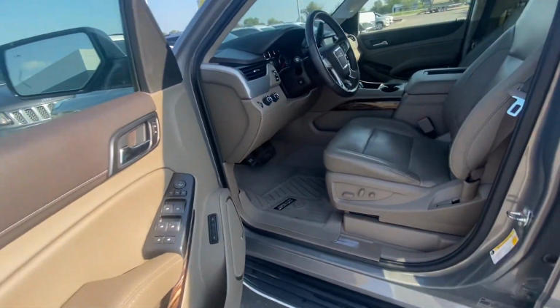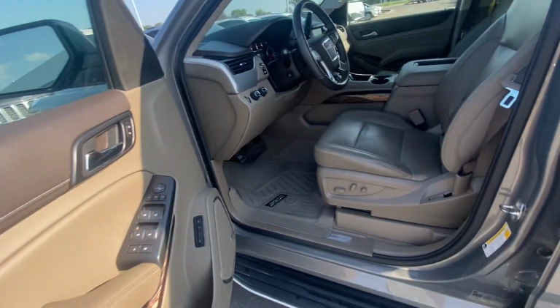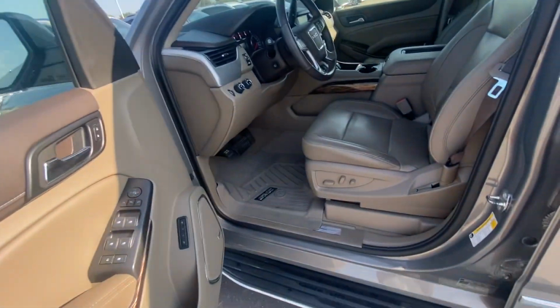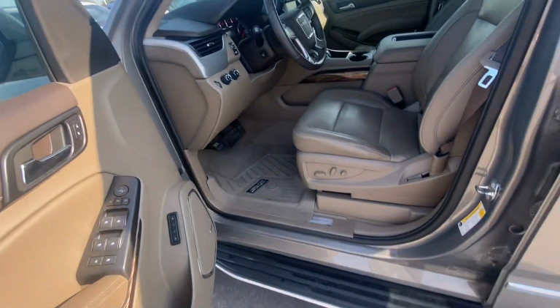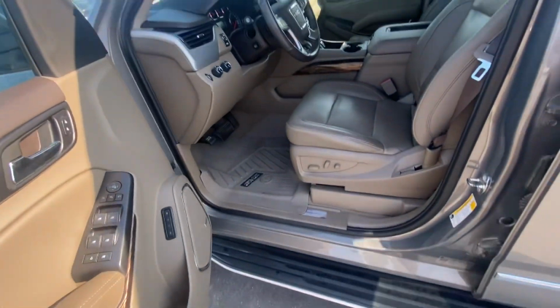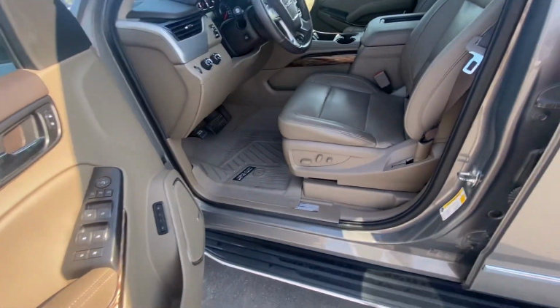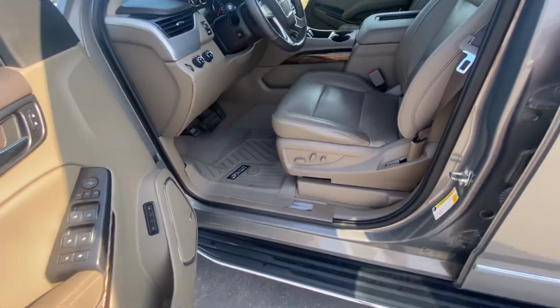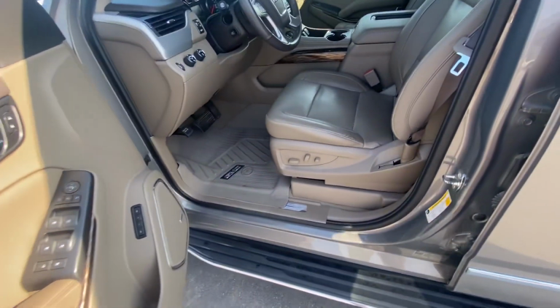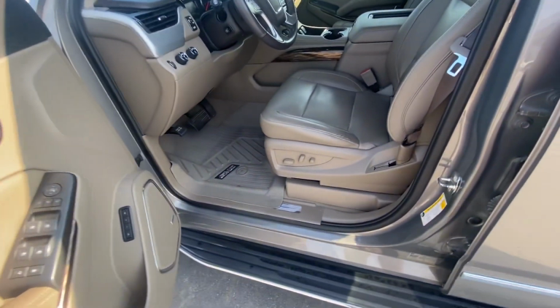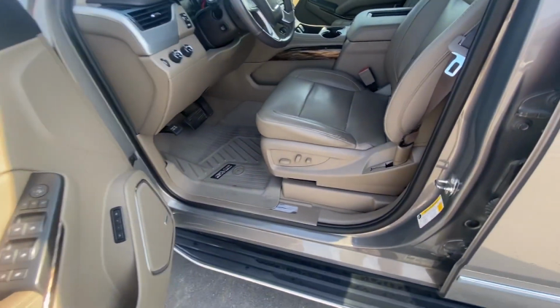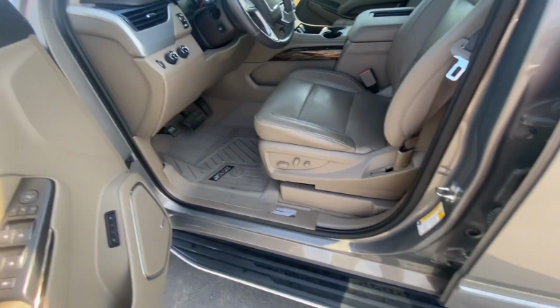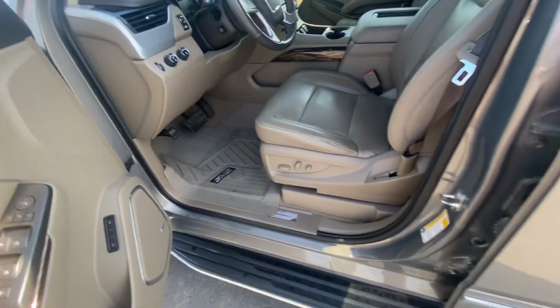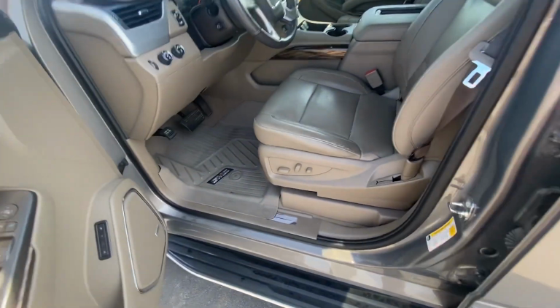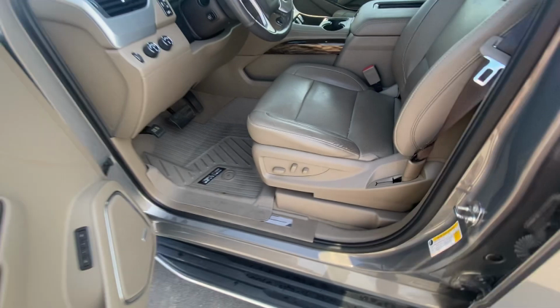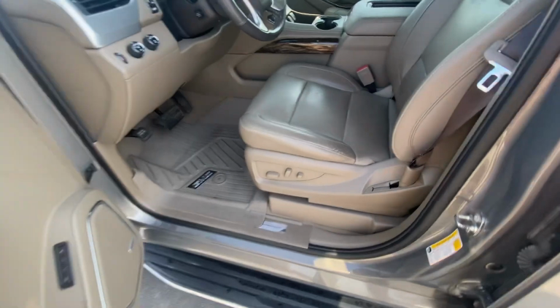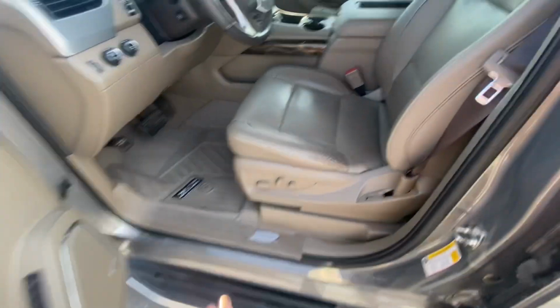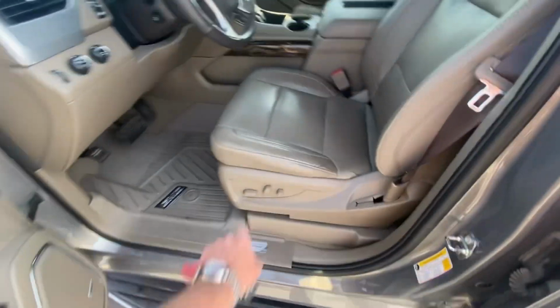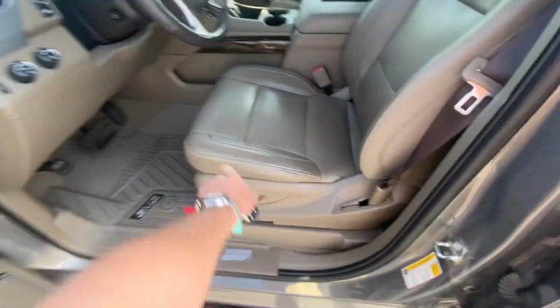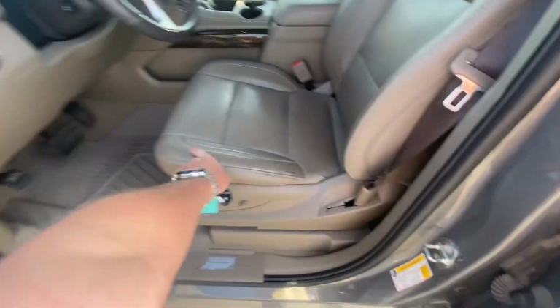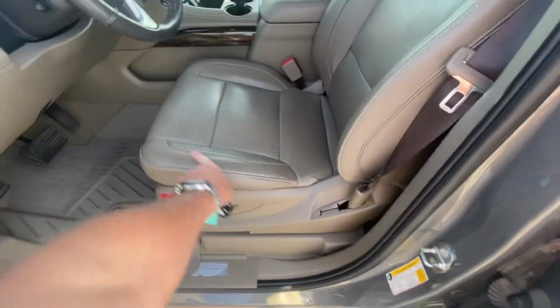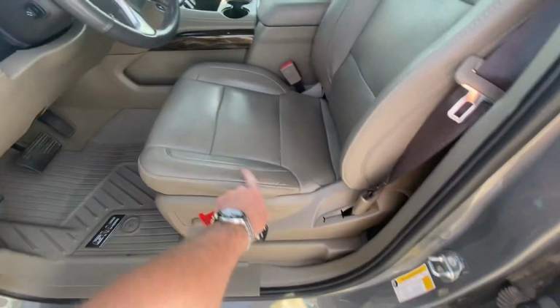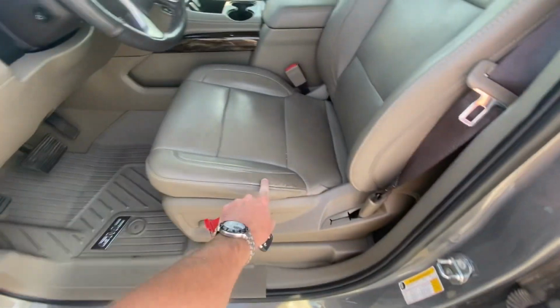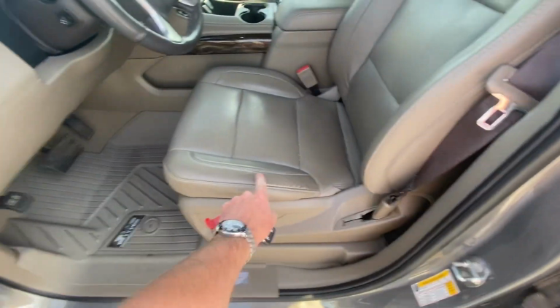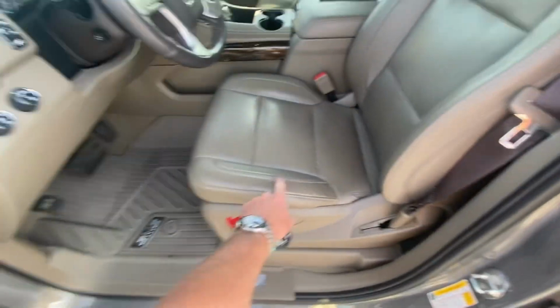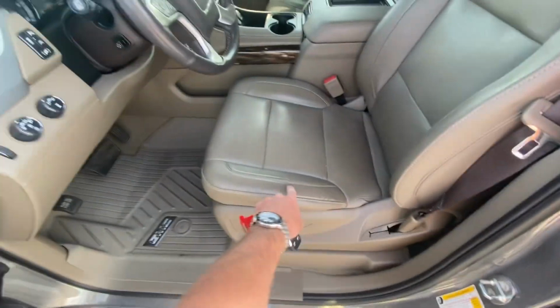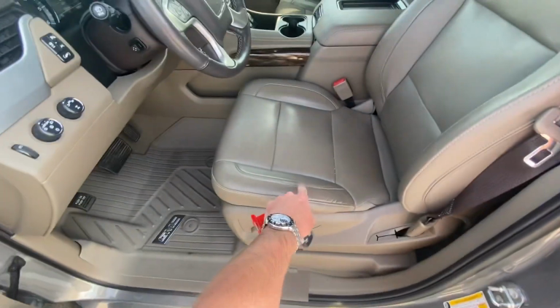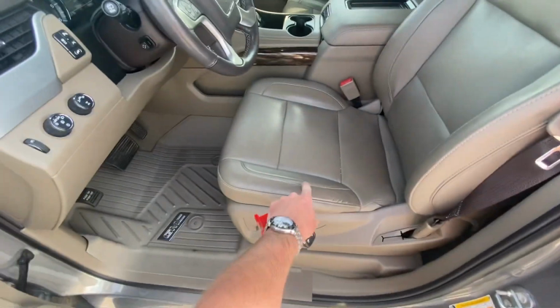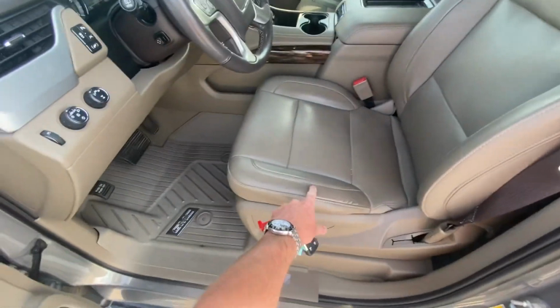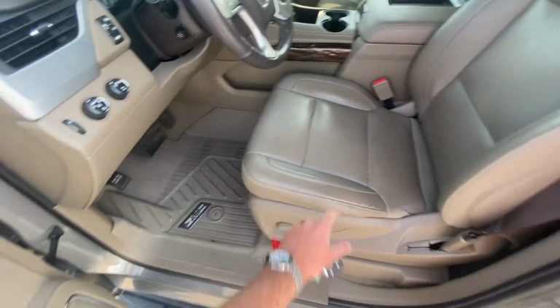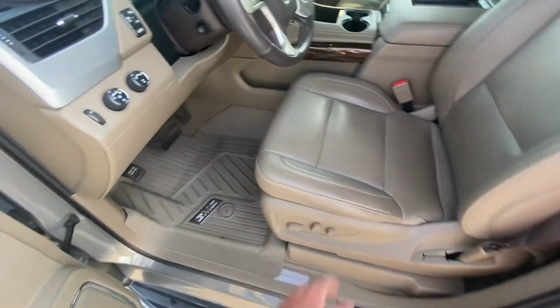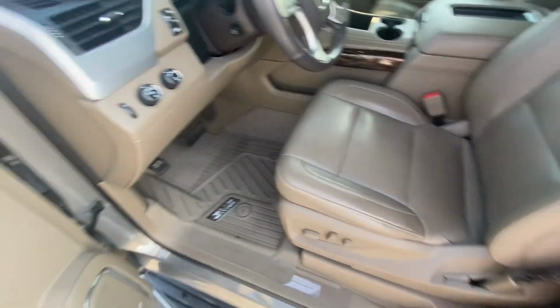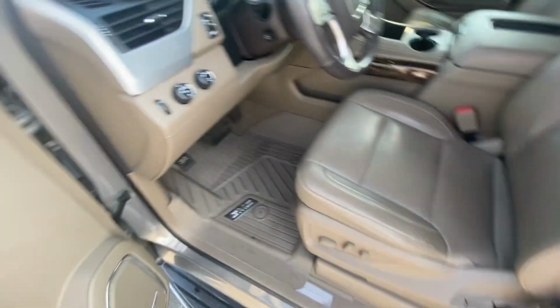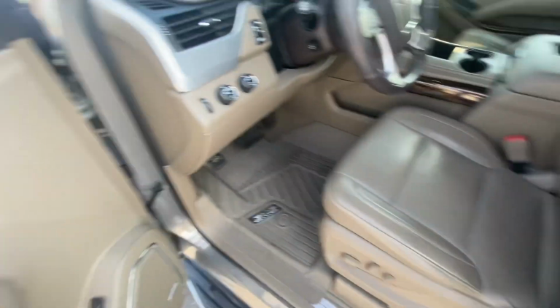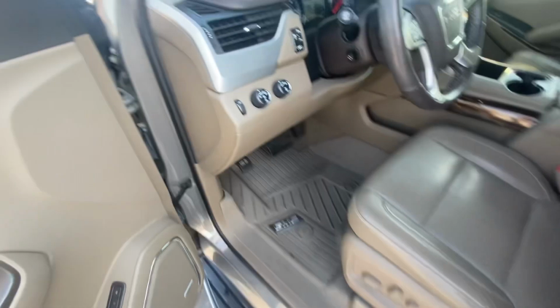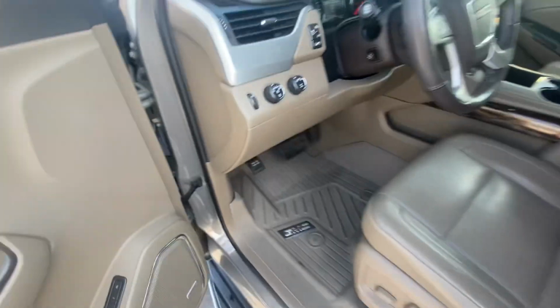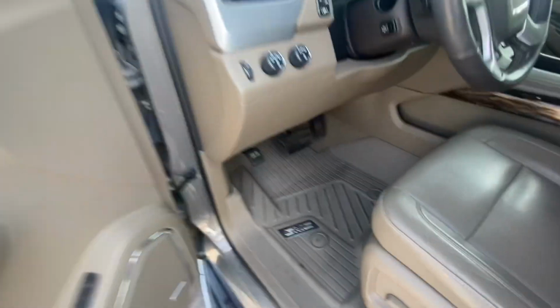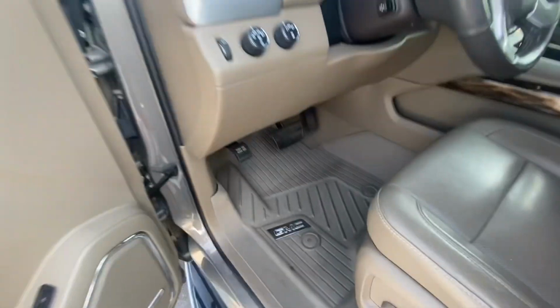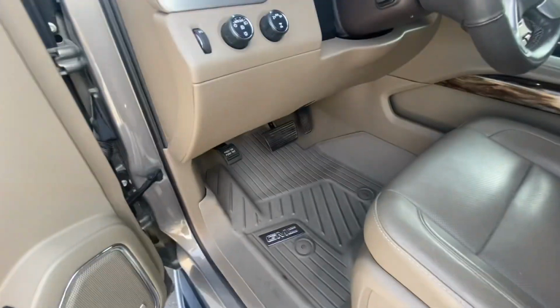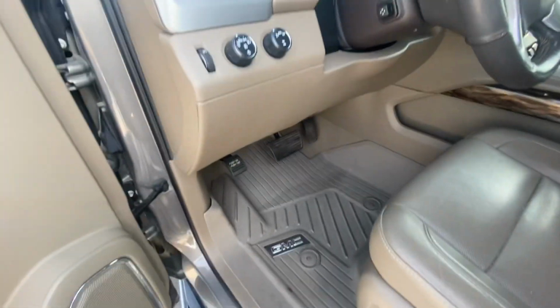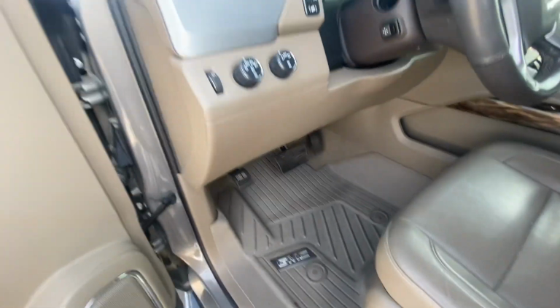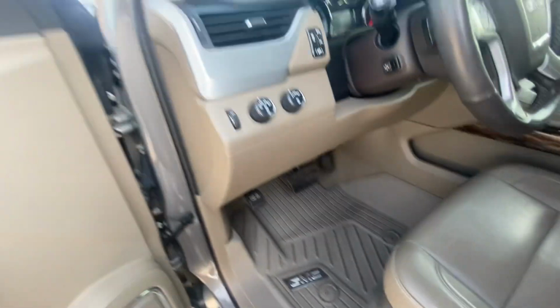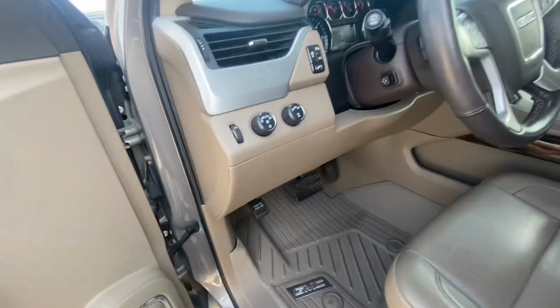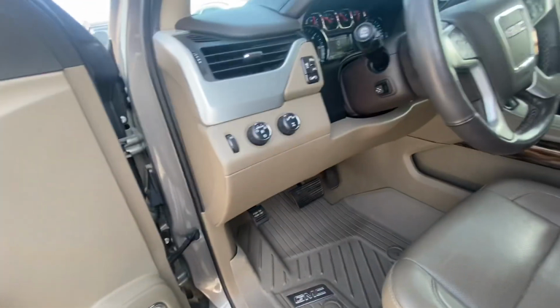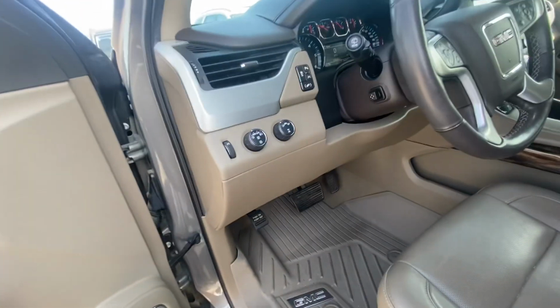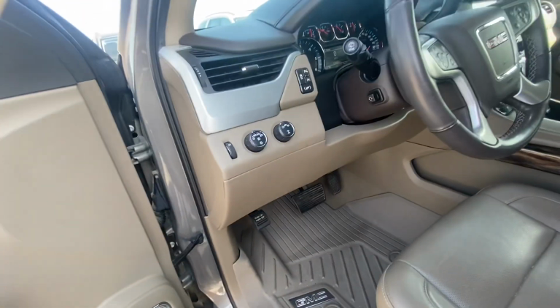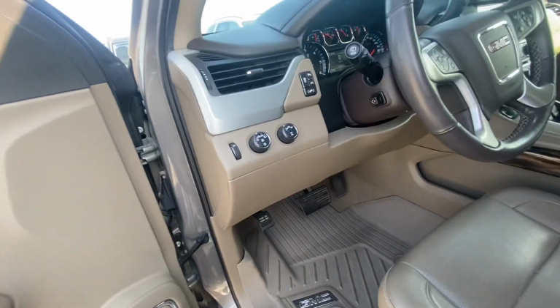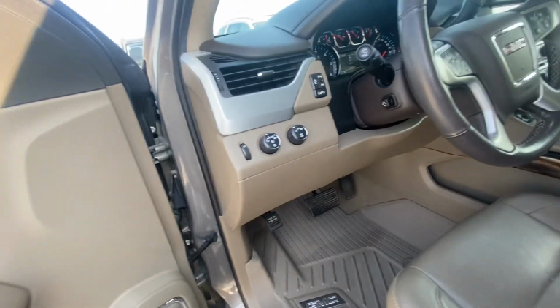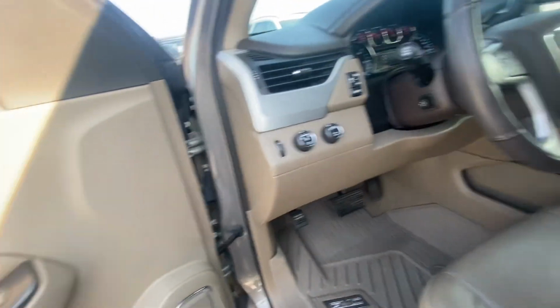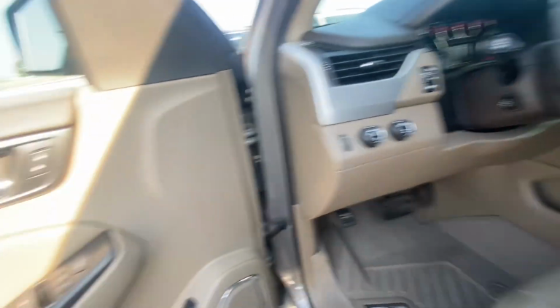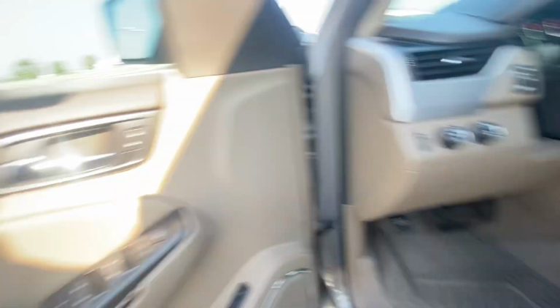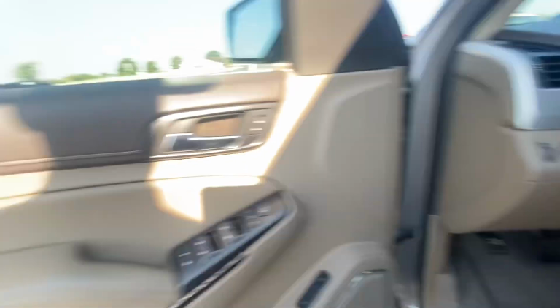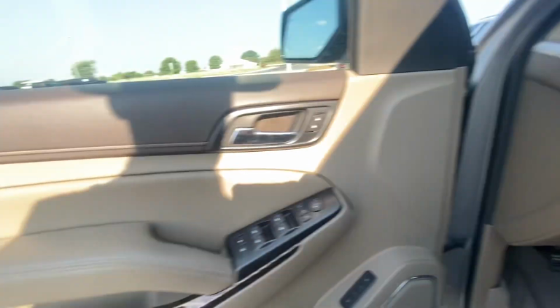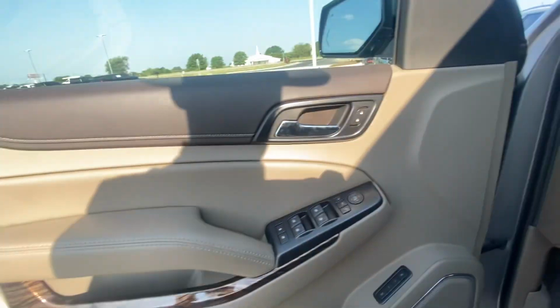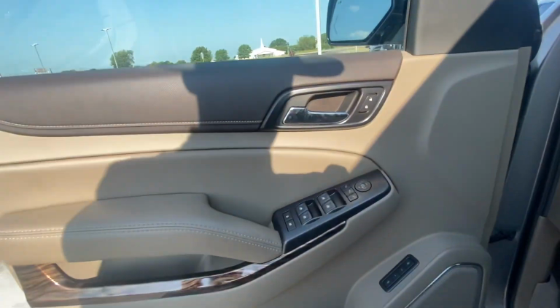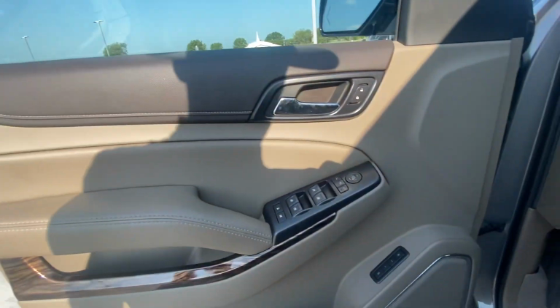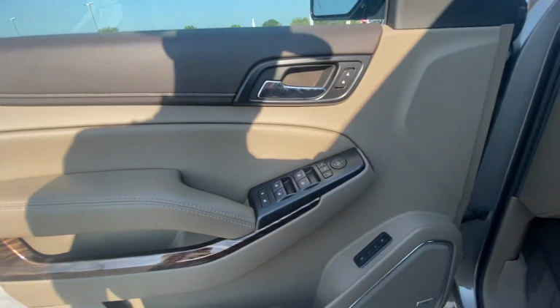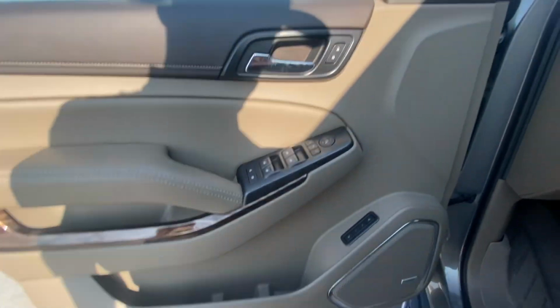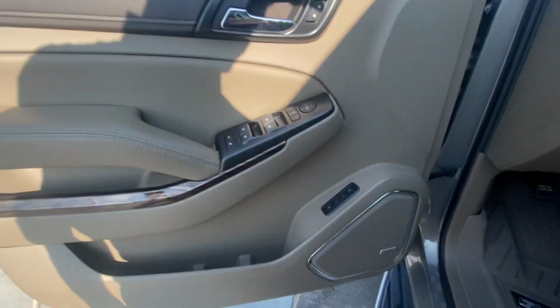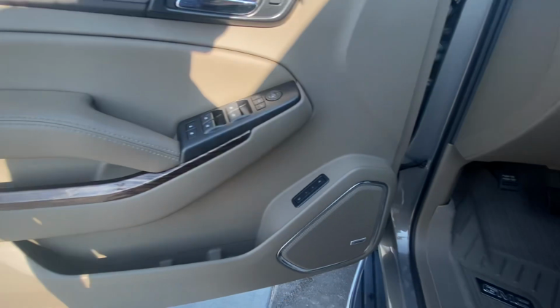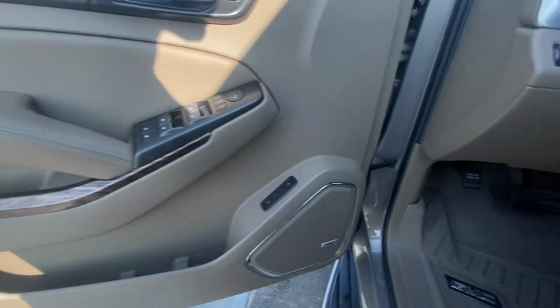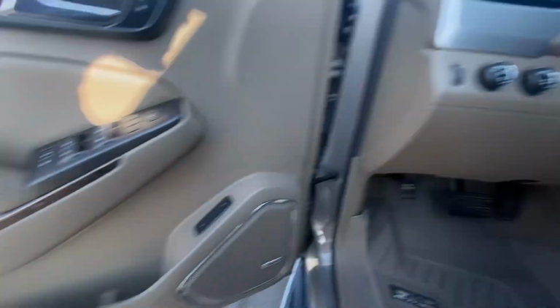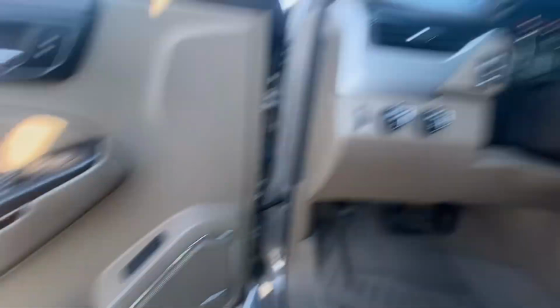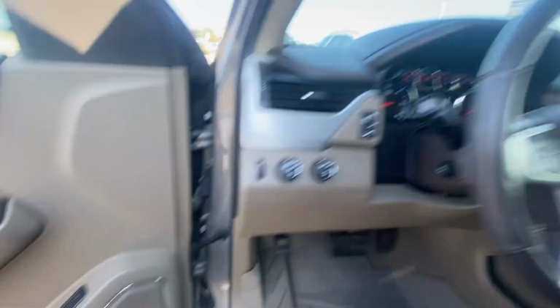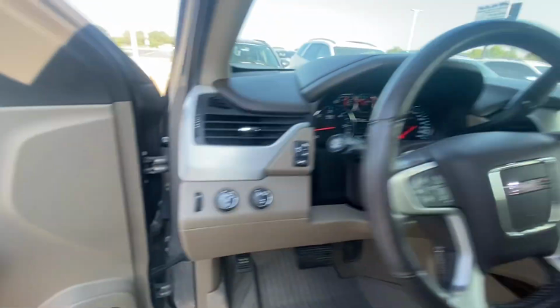Shot of the inside. Obviously the leather is still in good condition here — a lot of times it will rip there. They have the nice floor mats. It's got the Bose speakers.